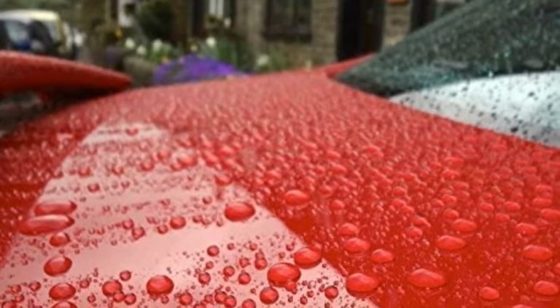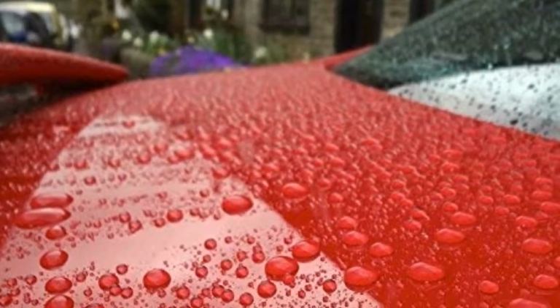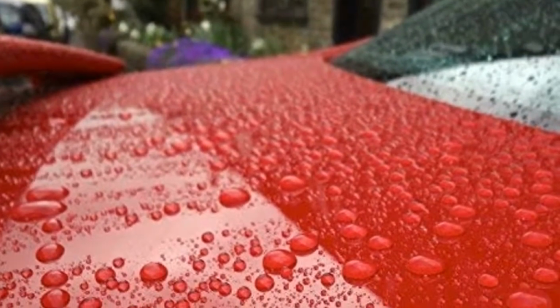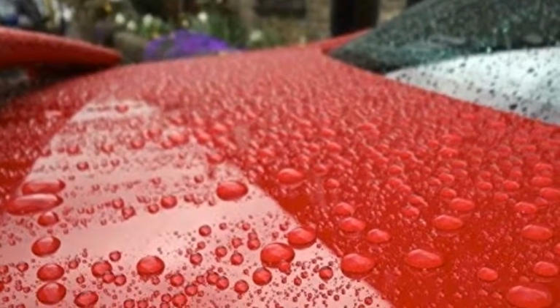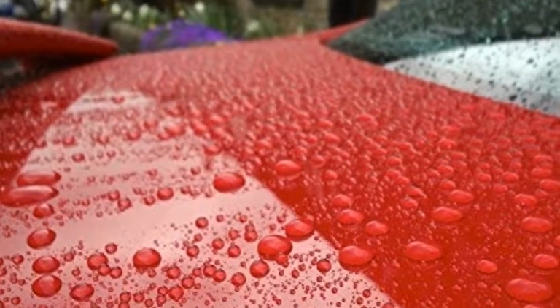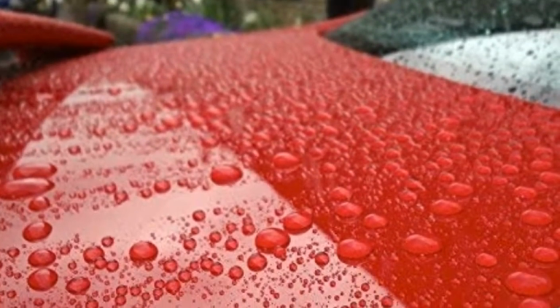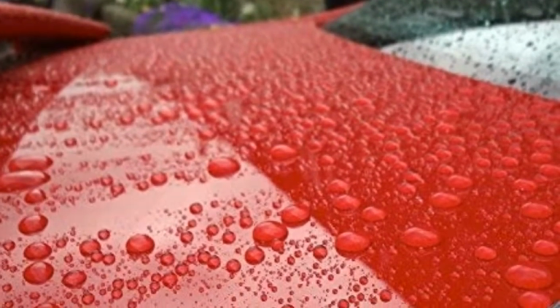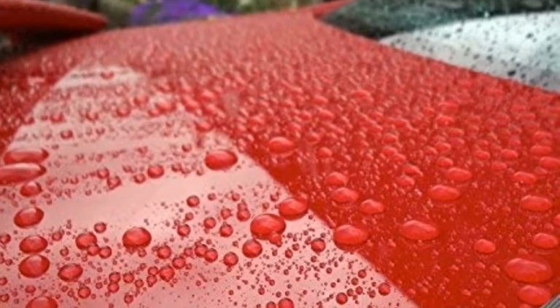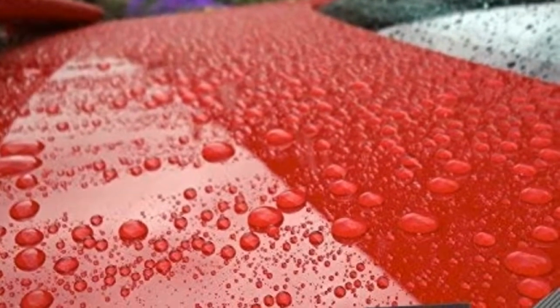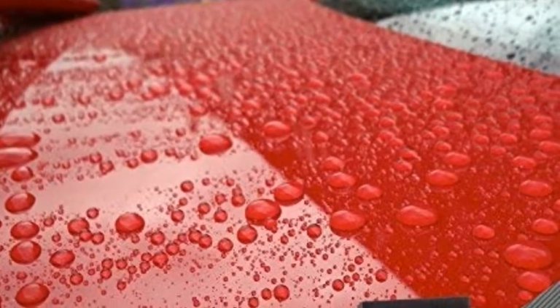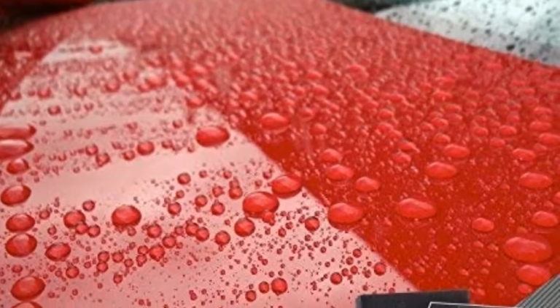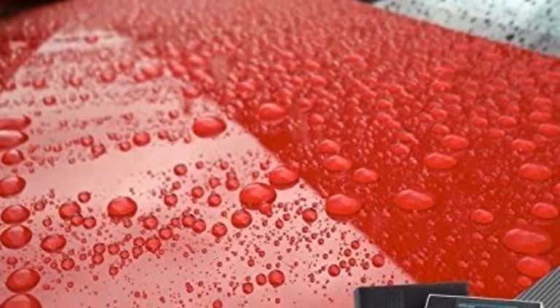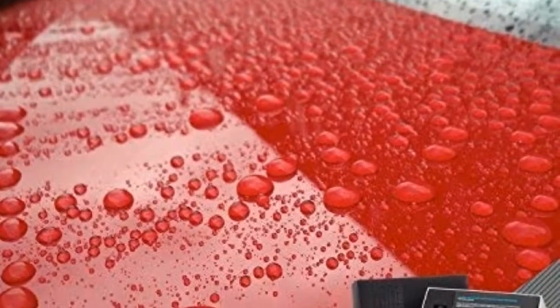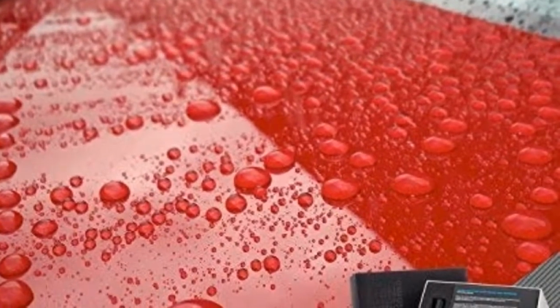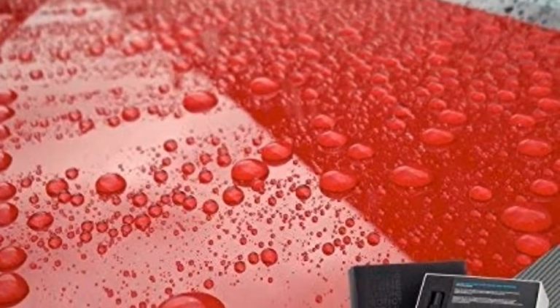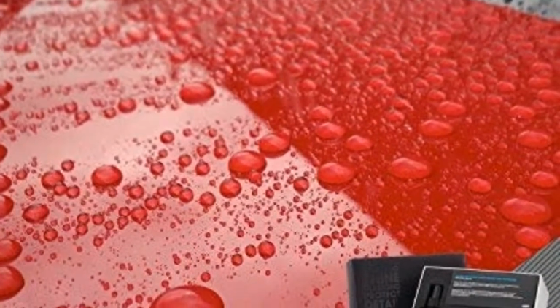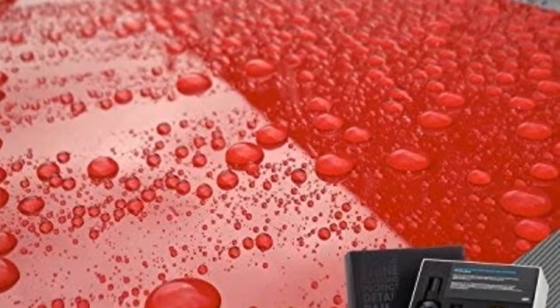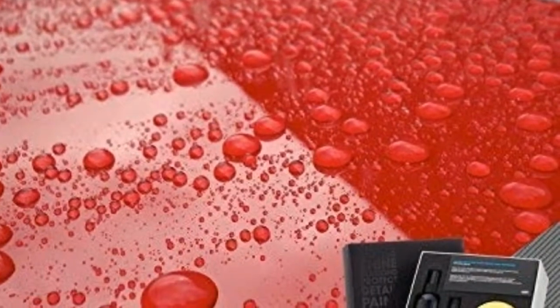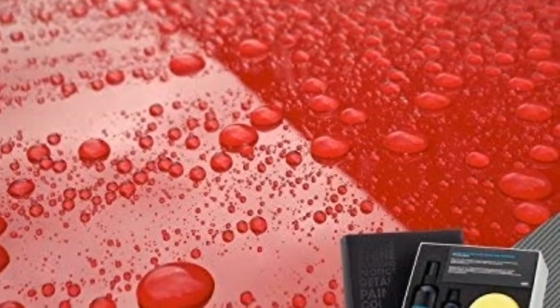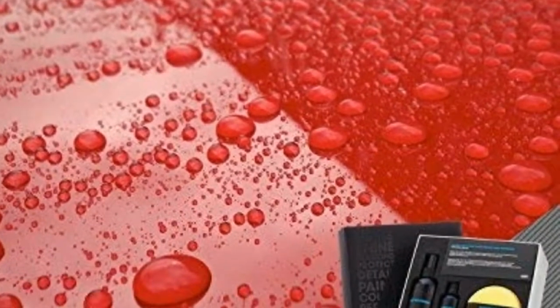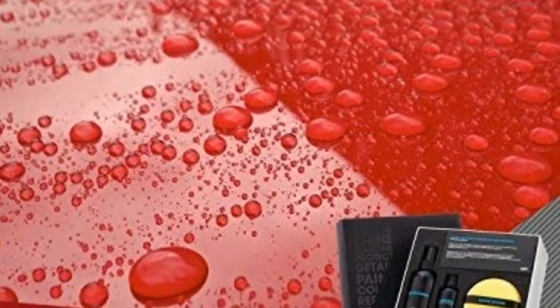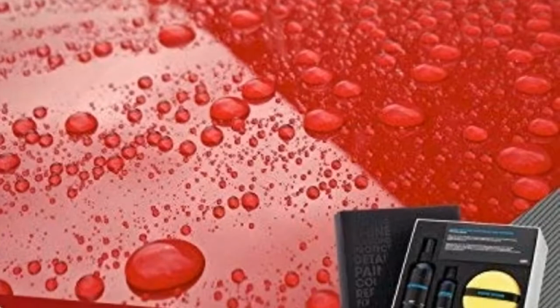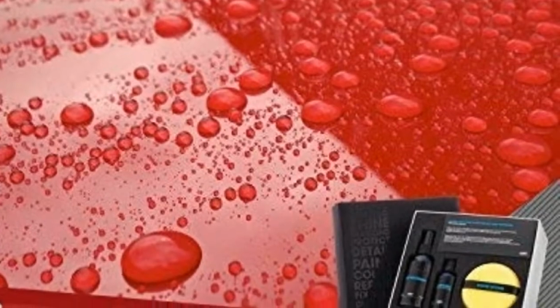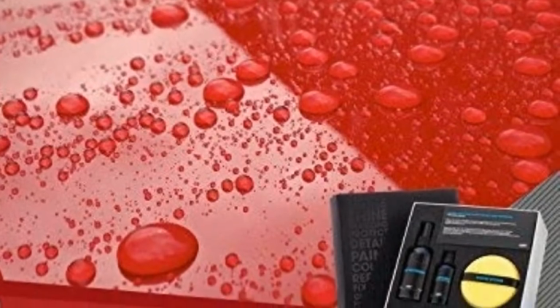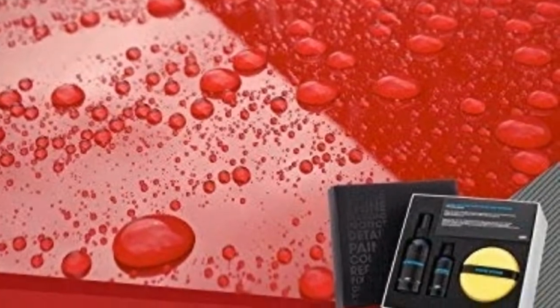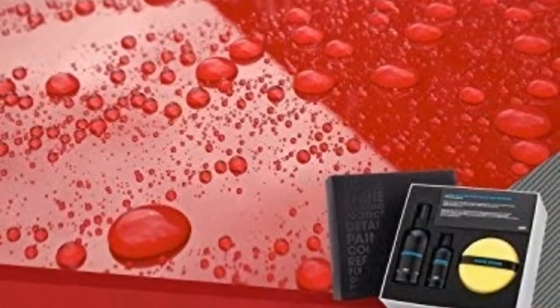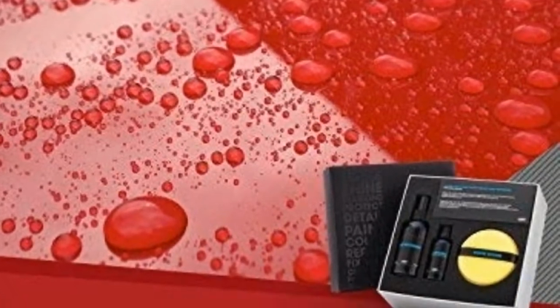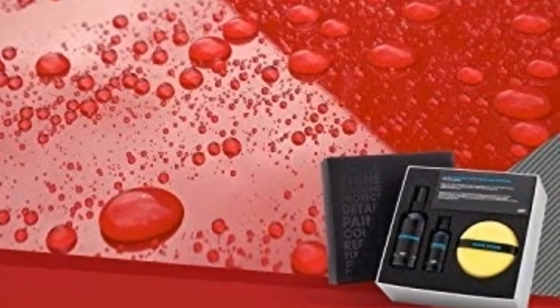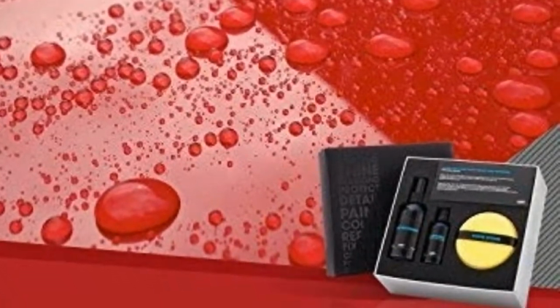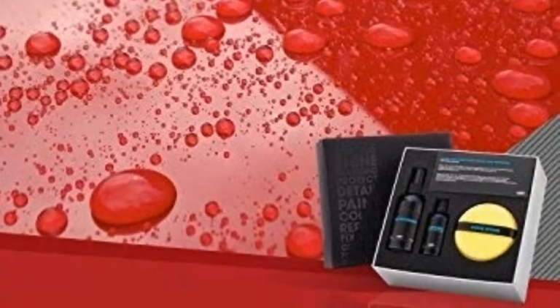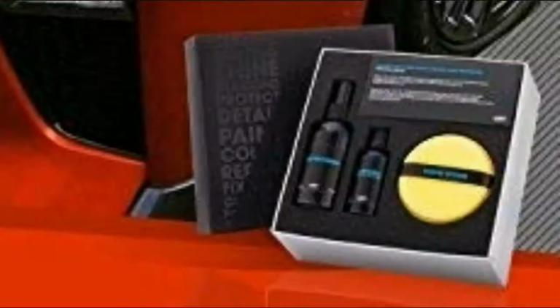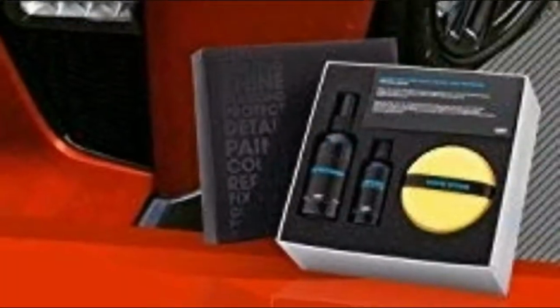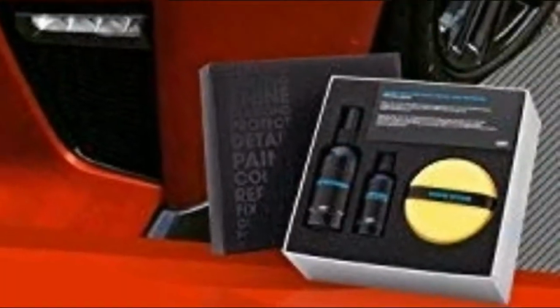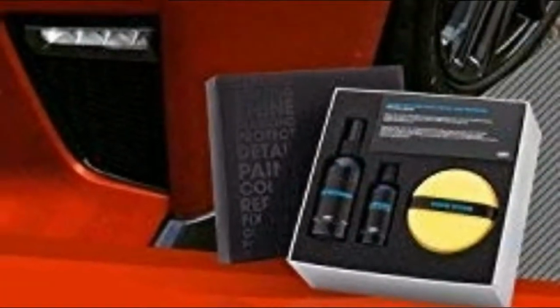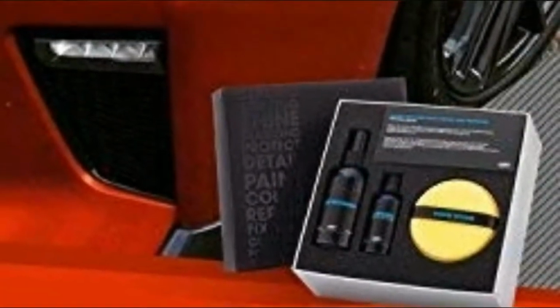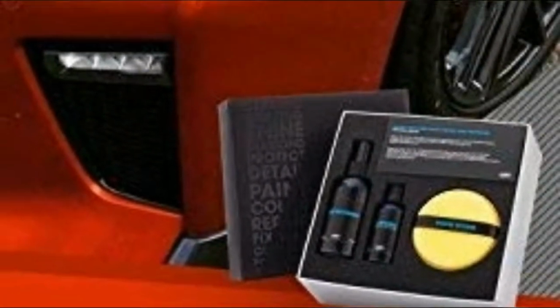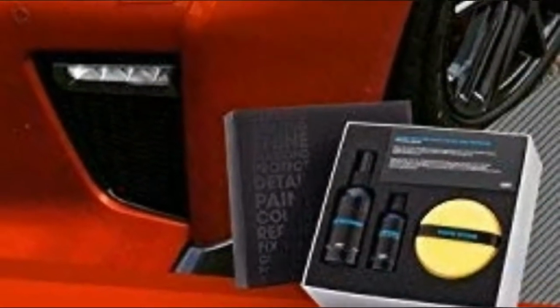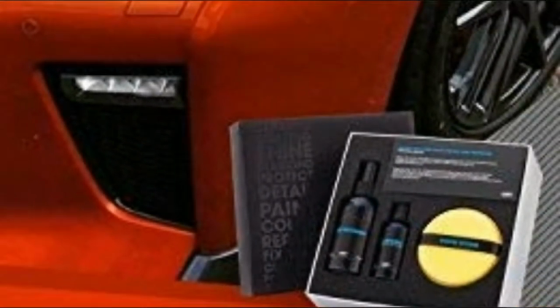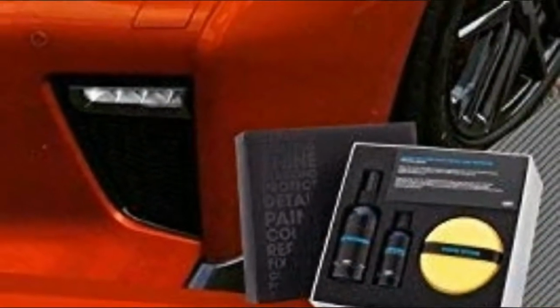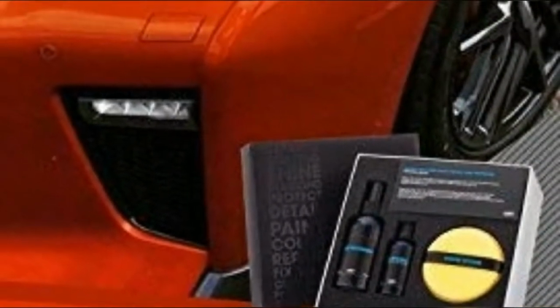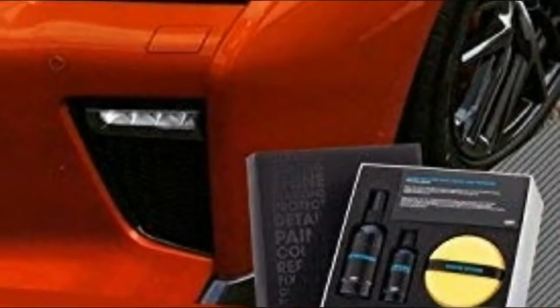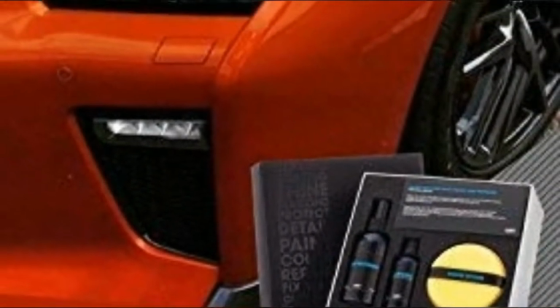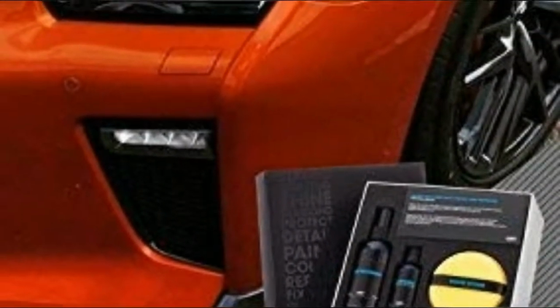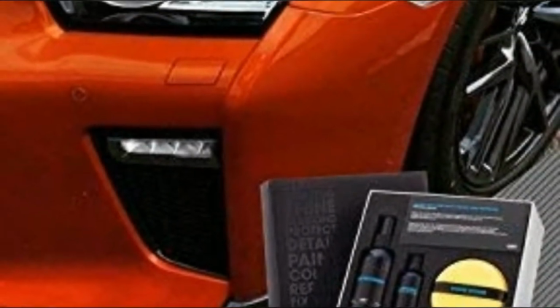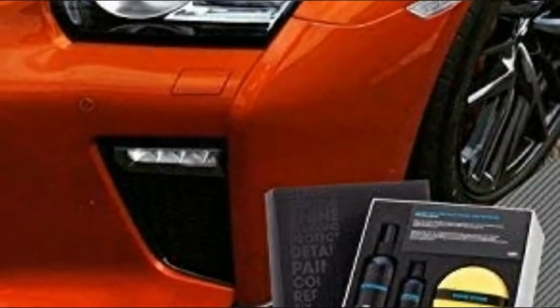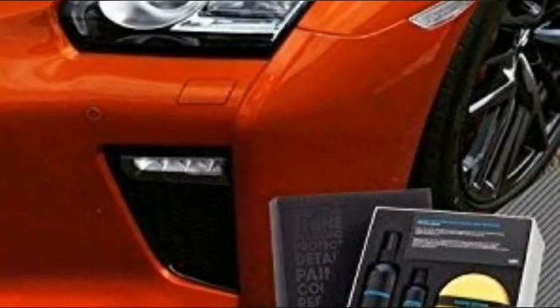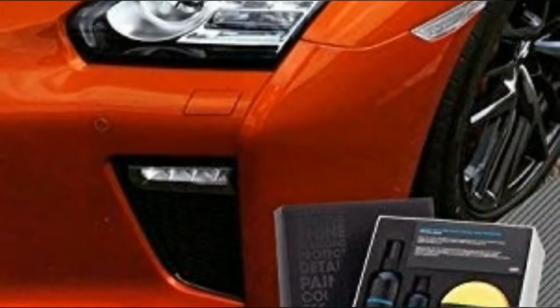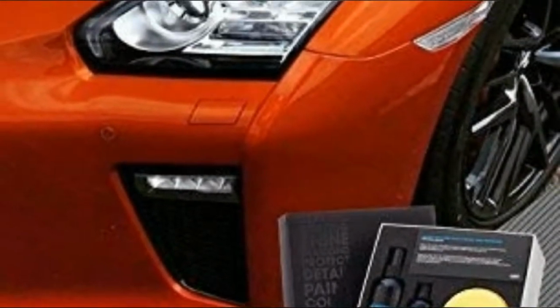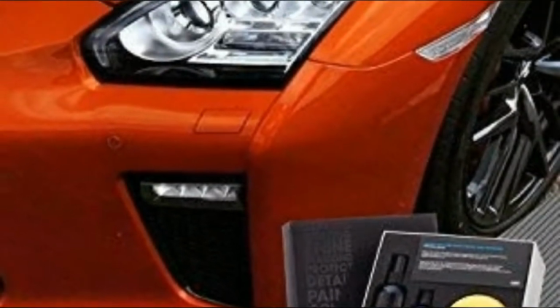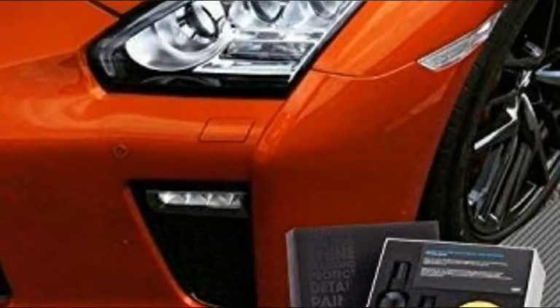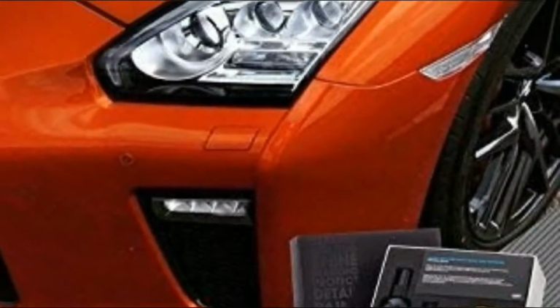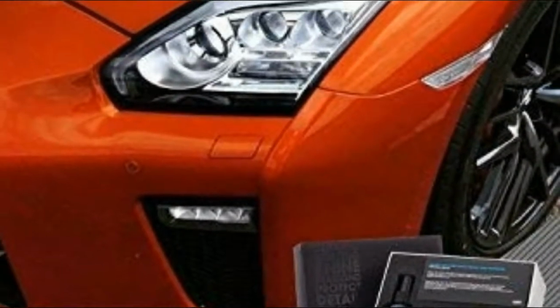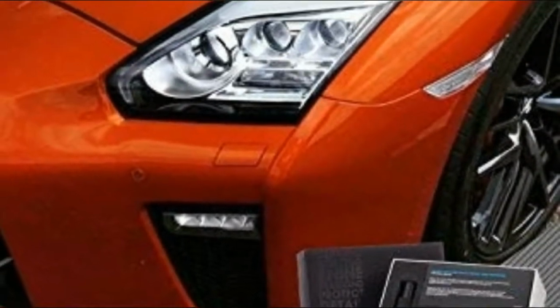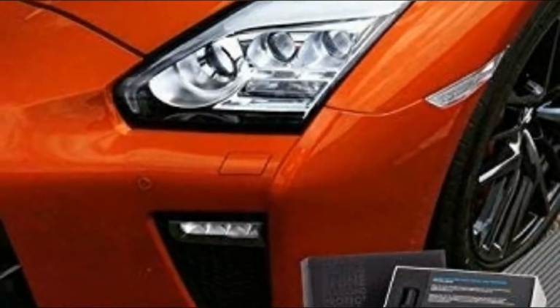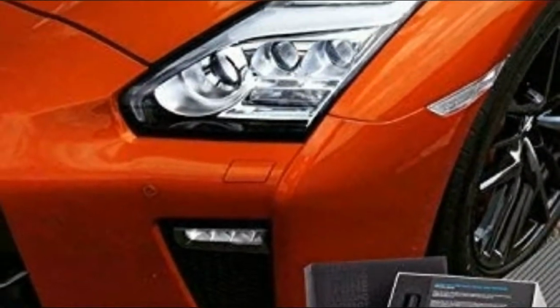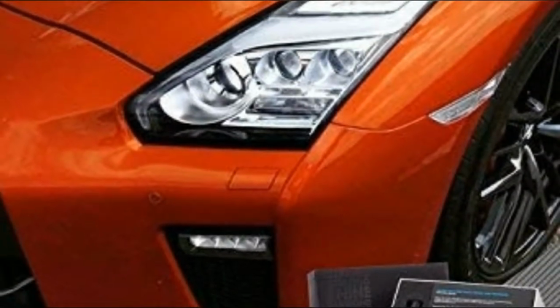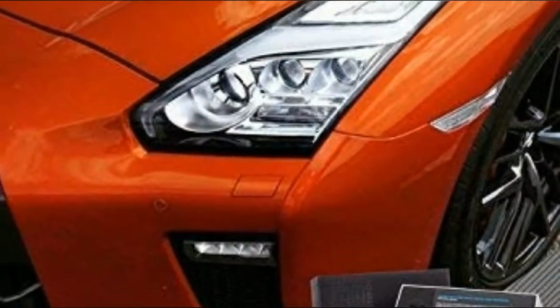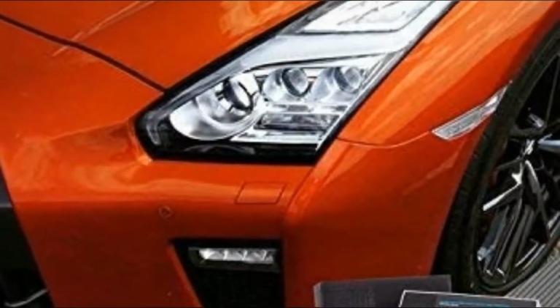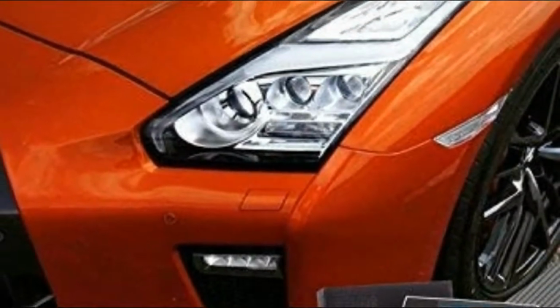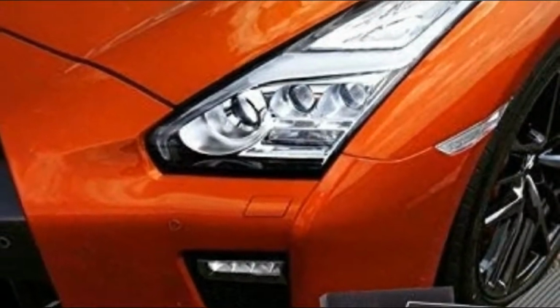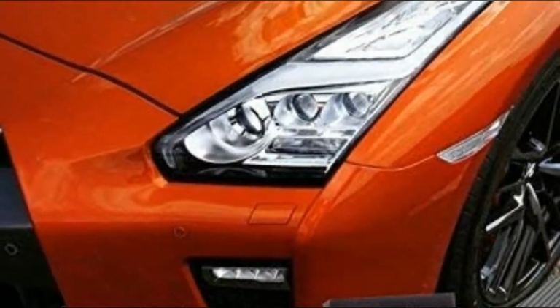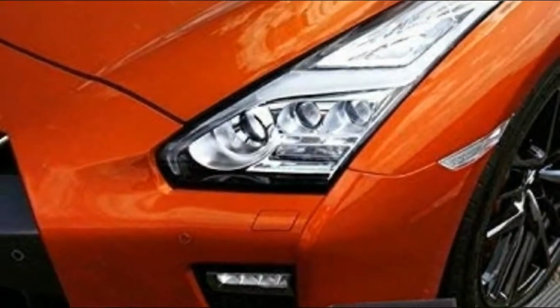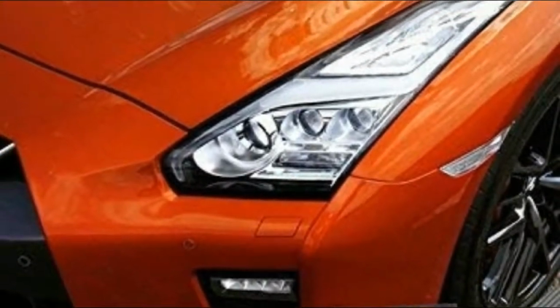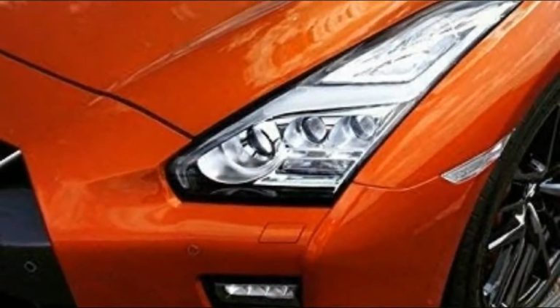For impressive results, the car ceramic coating uses 9H nano technology that will provide you with unique durability.